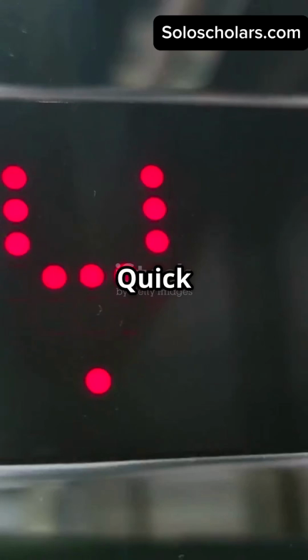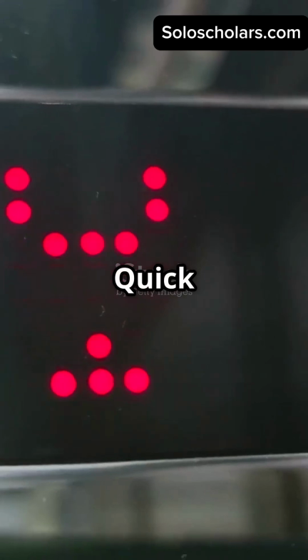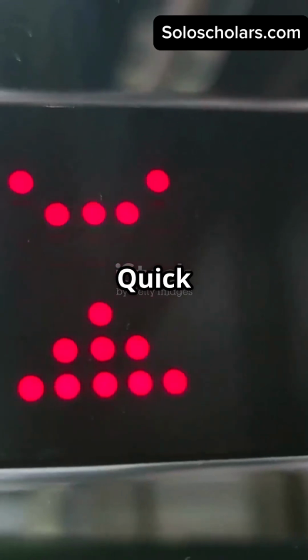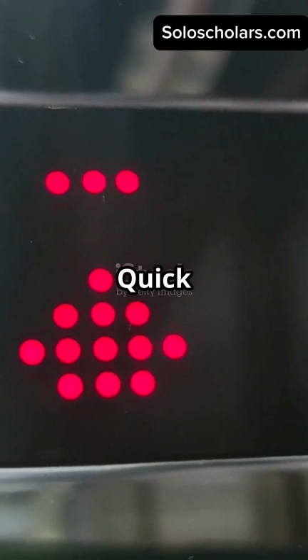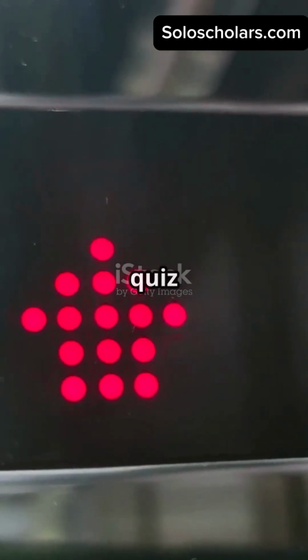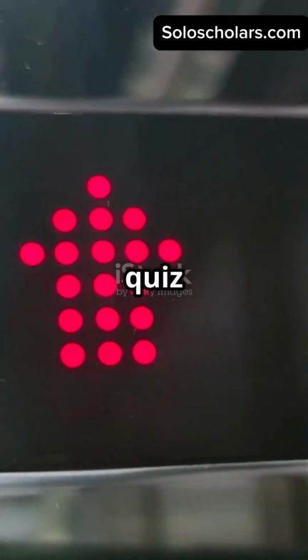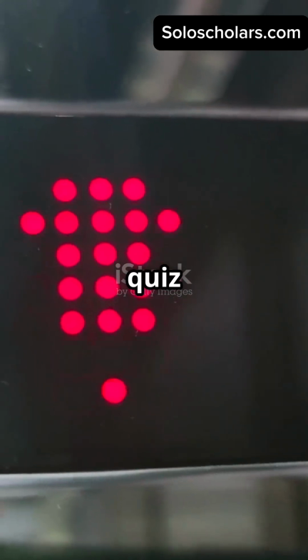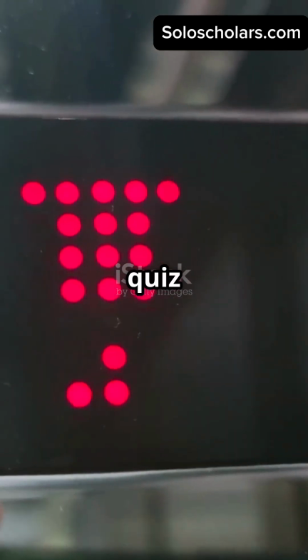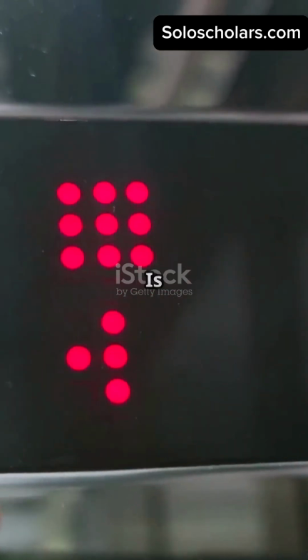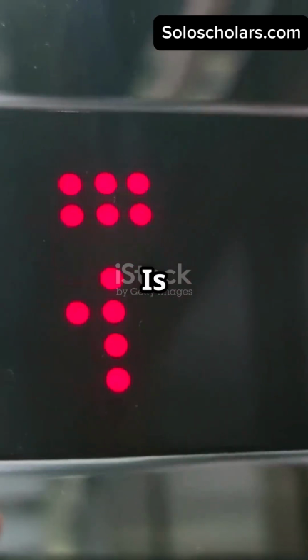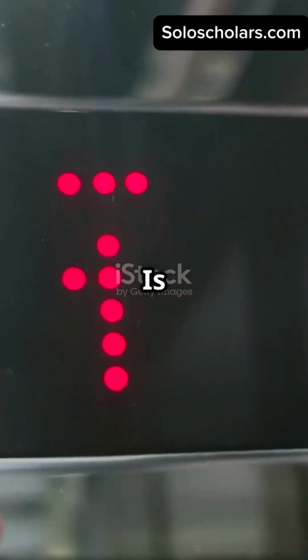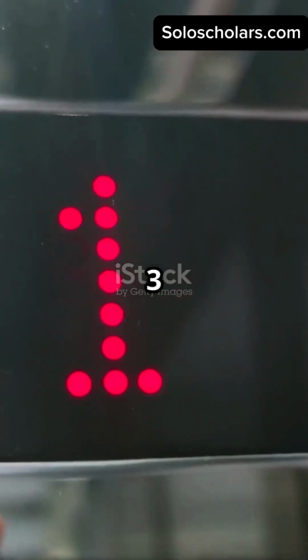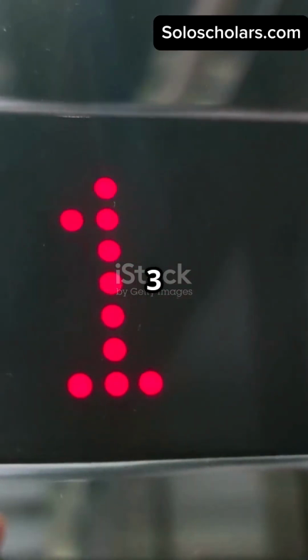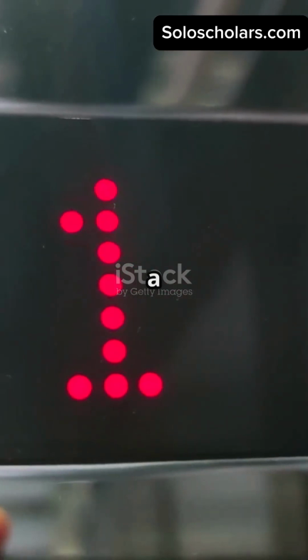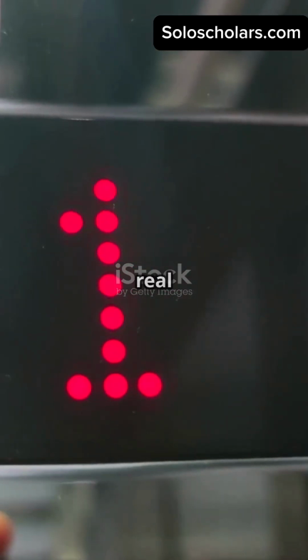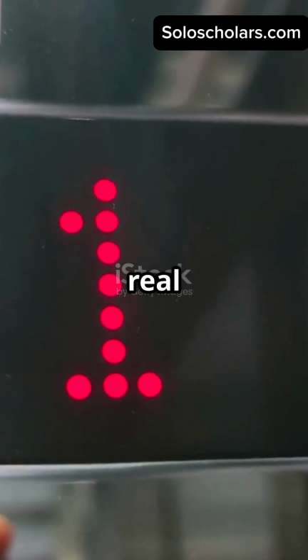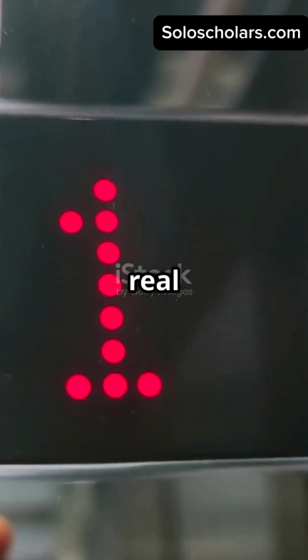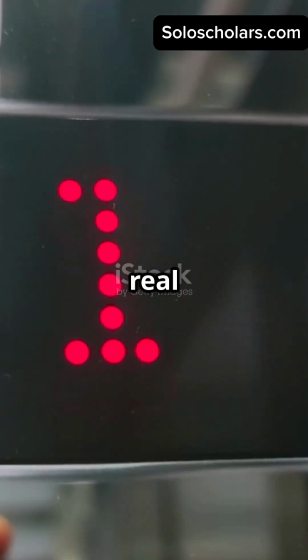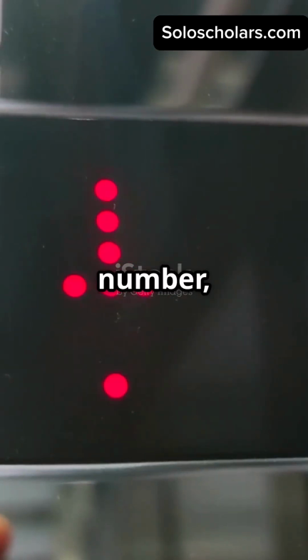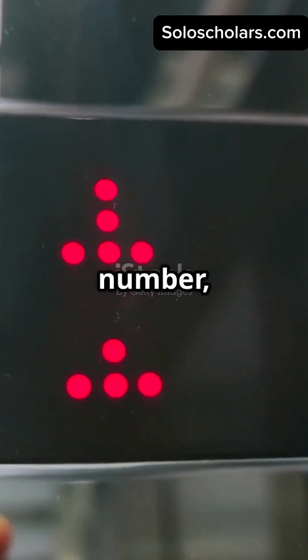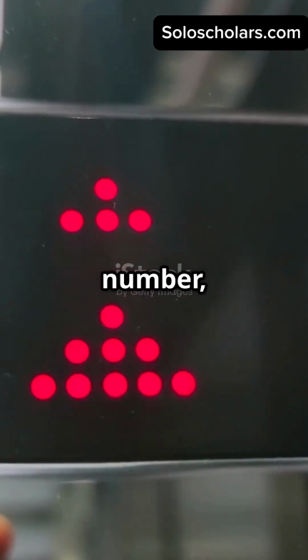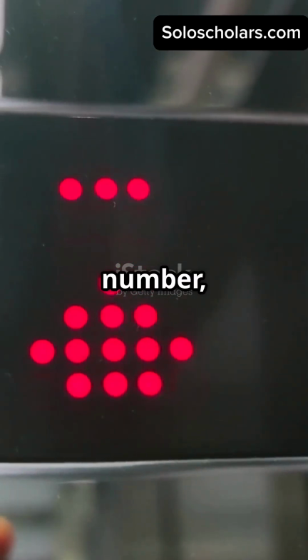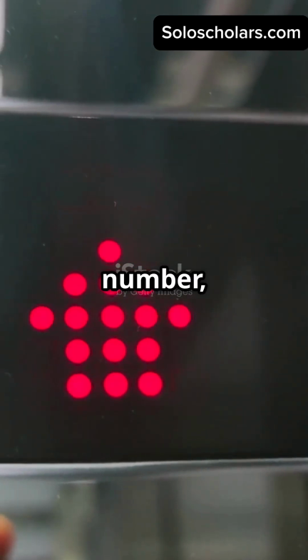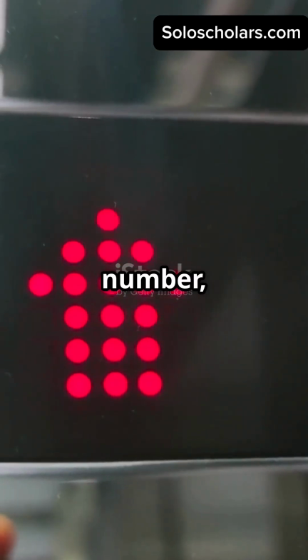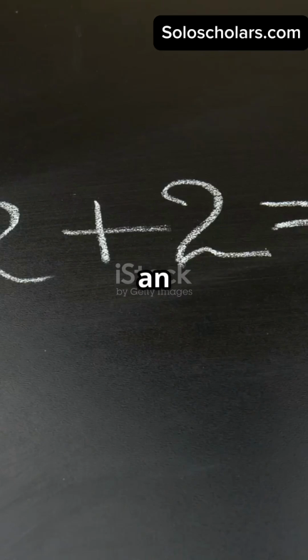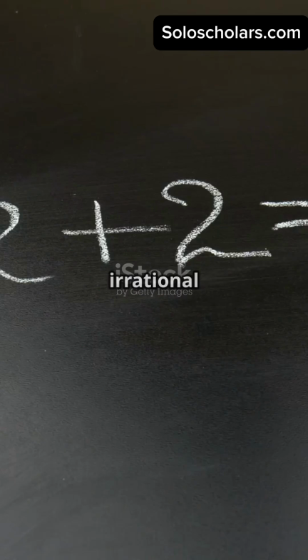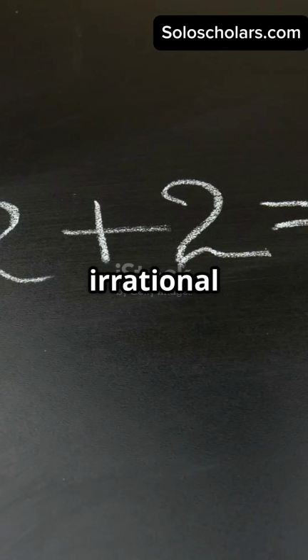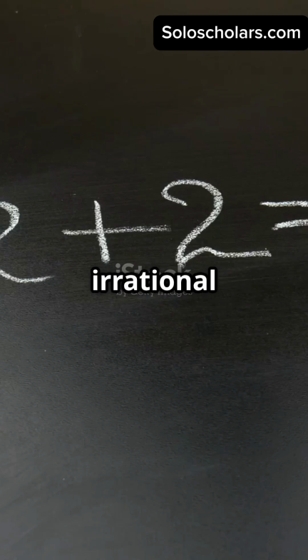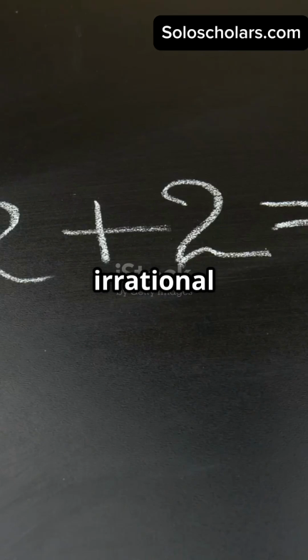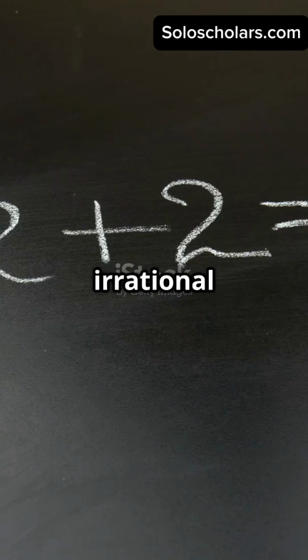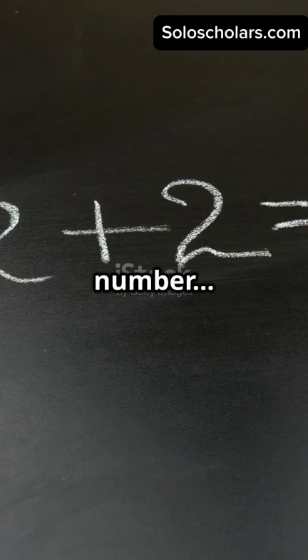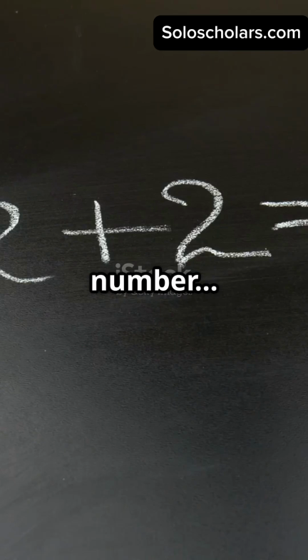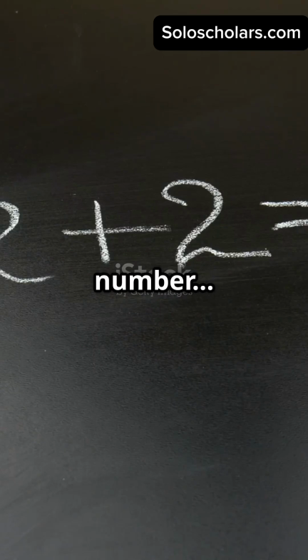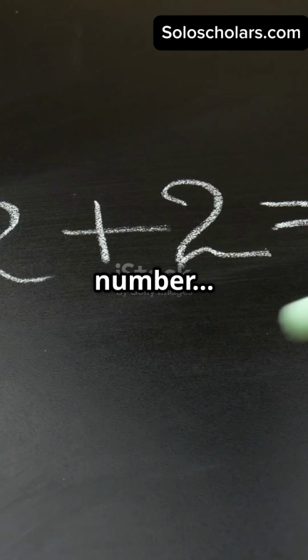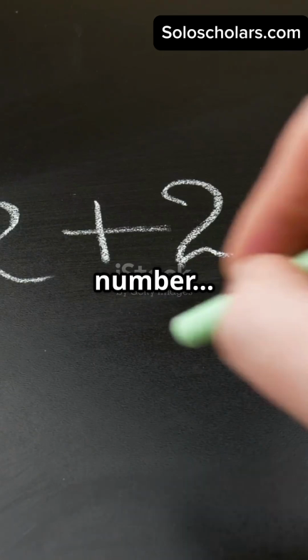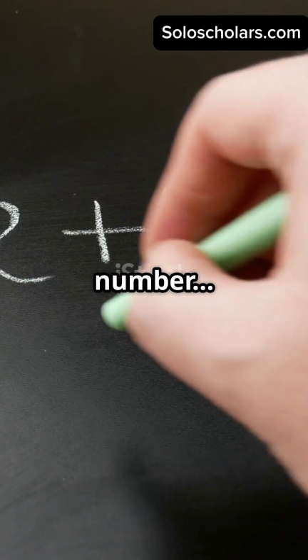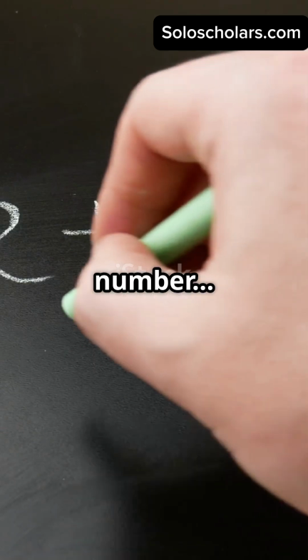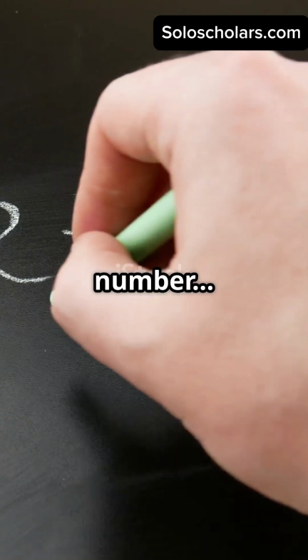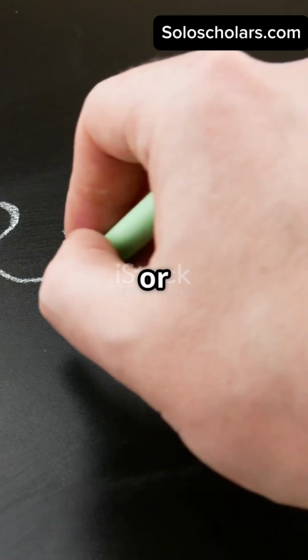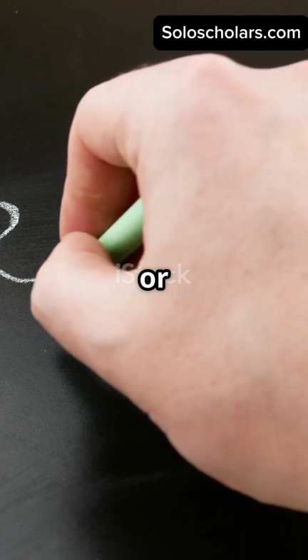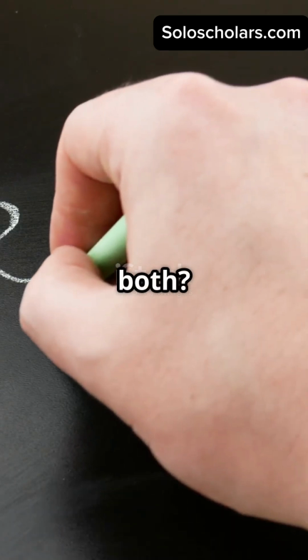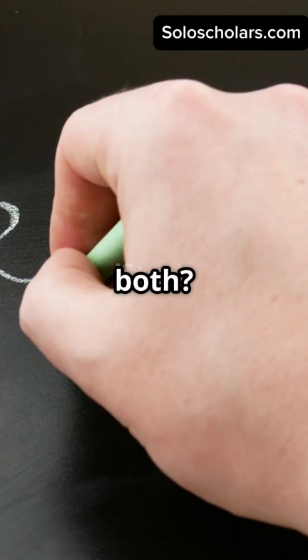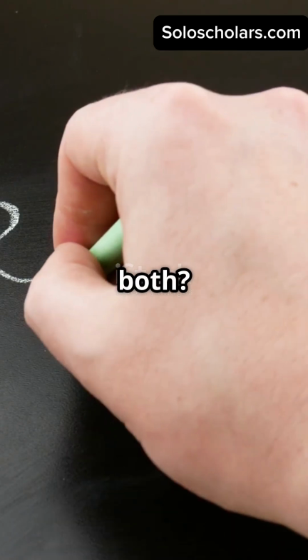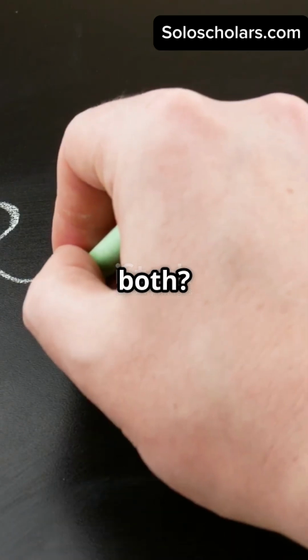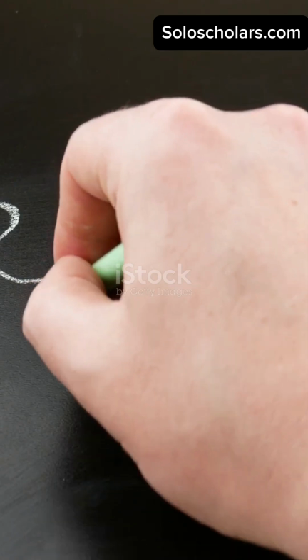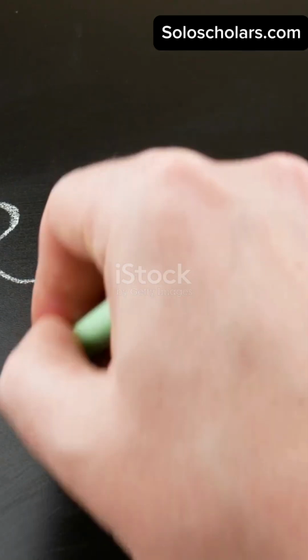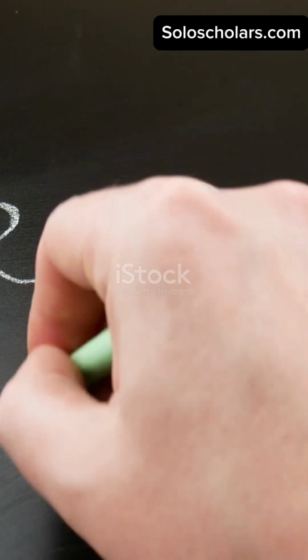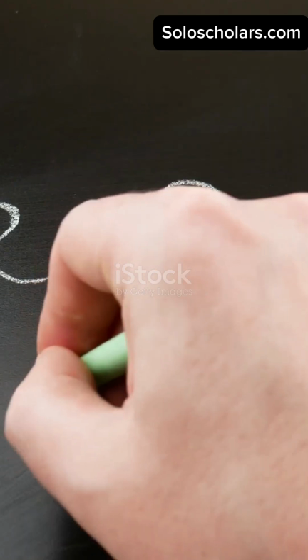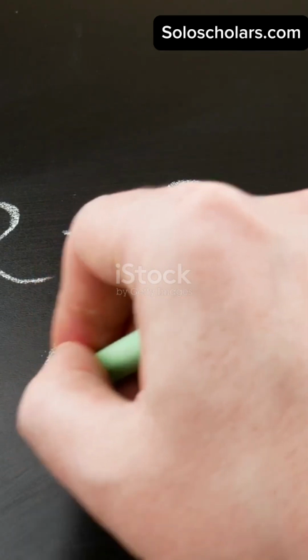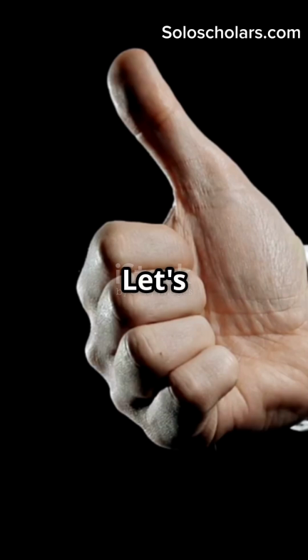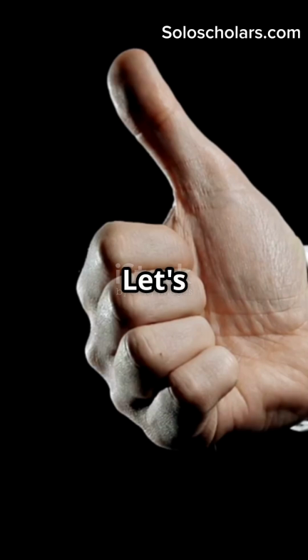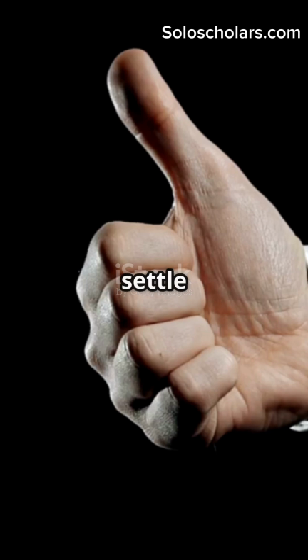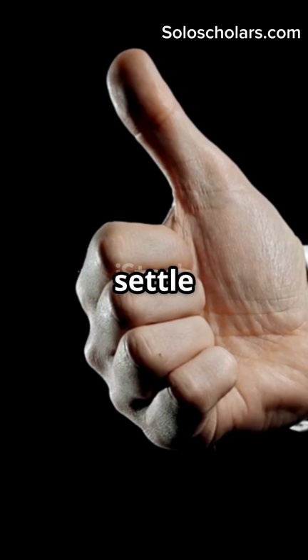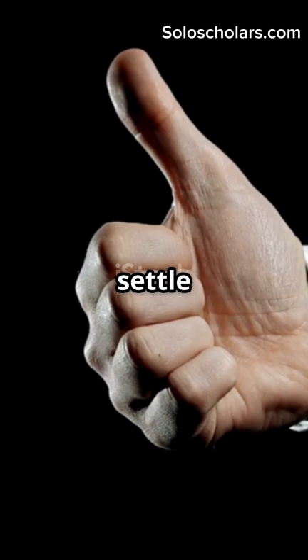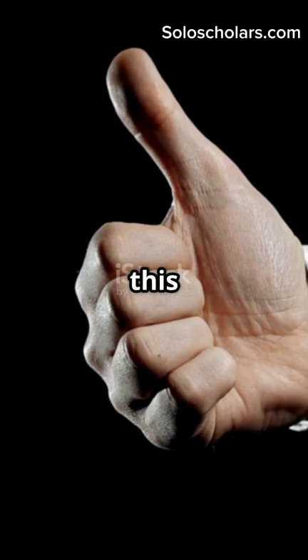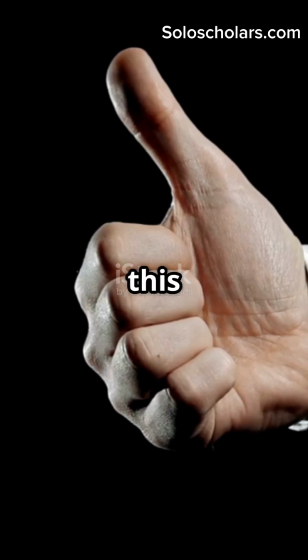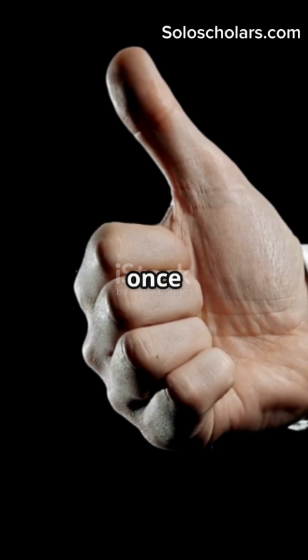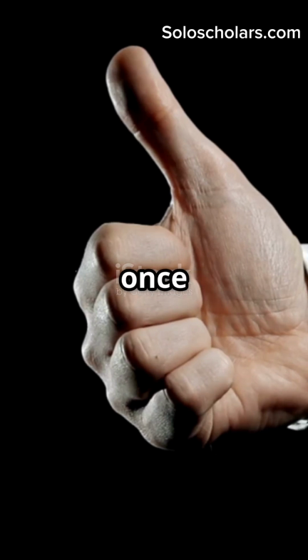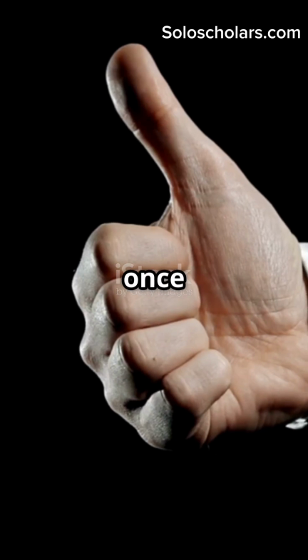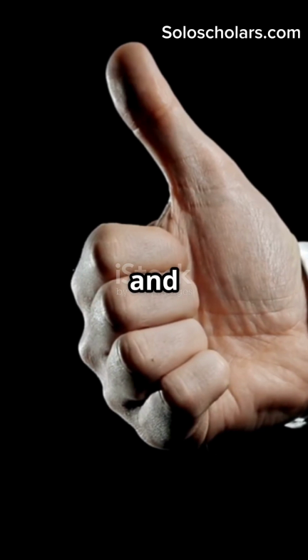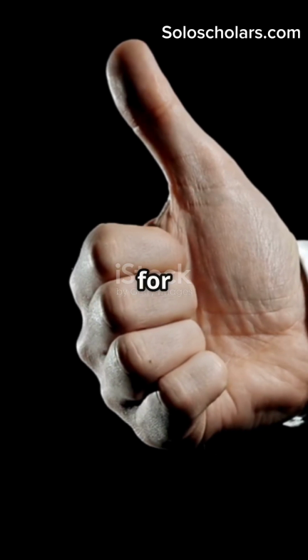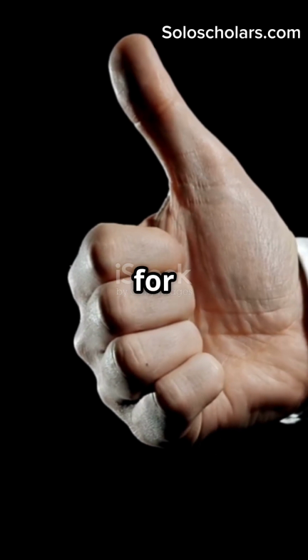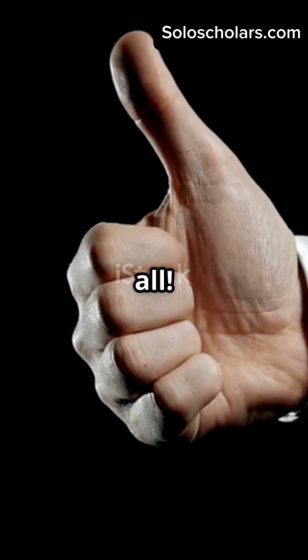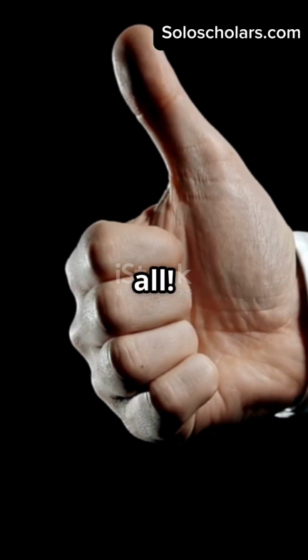Quick quiz: is three a real number, an irrational number, or both? Let's settle this once and for all.